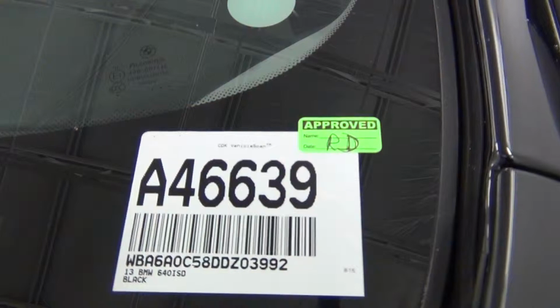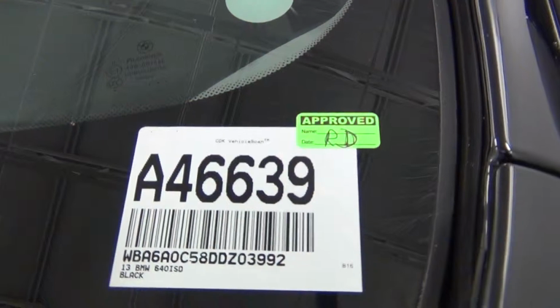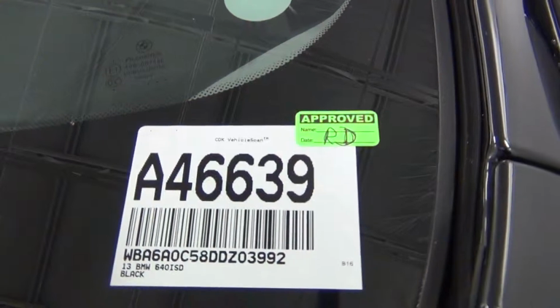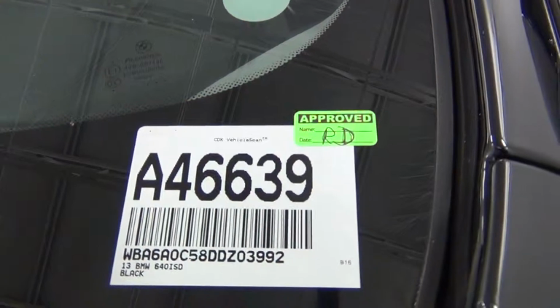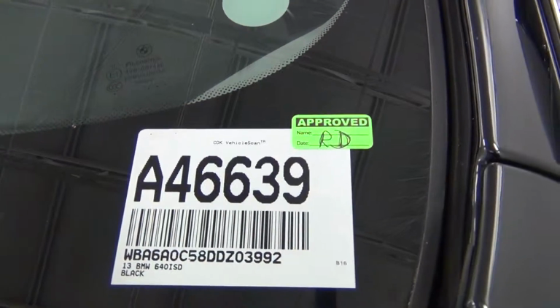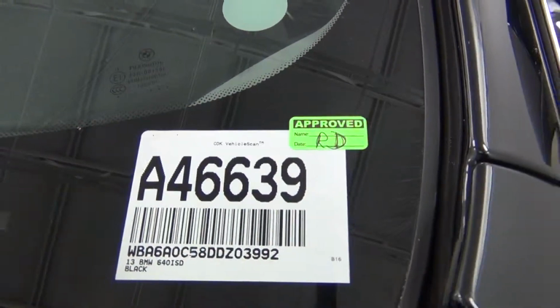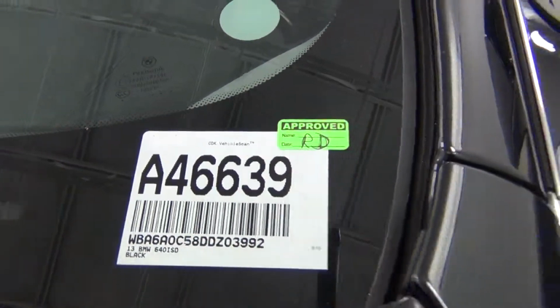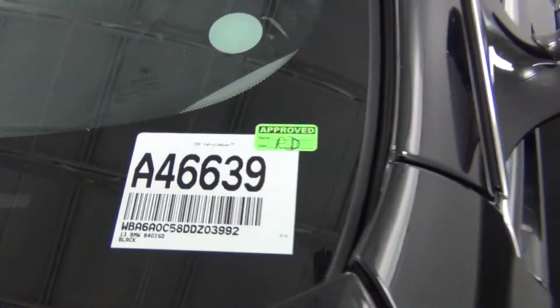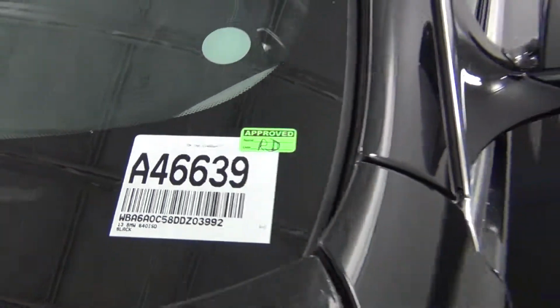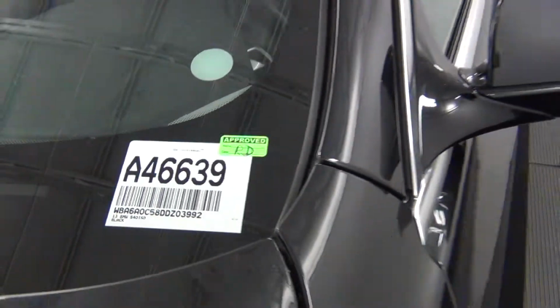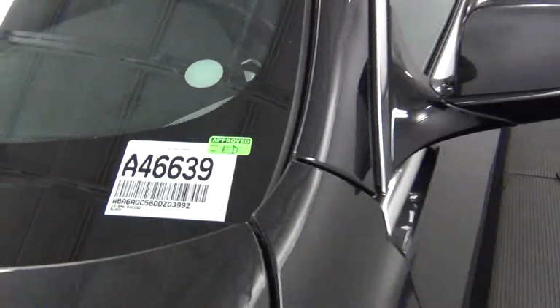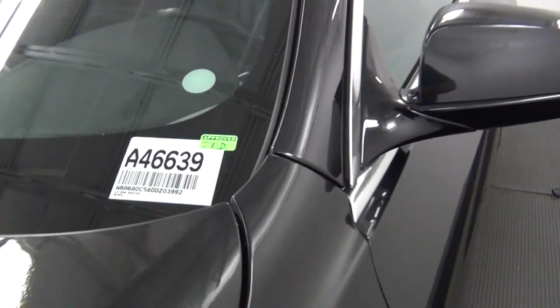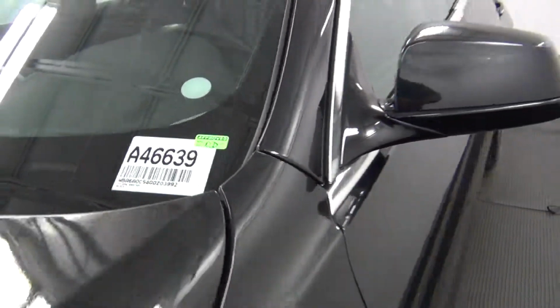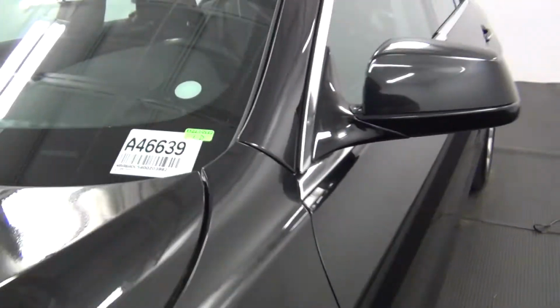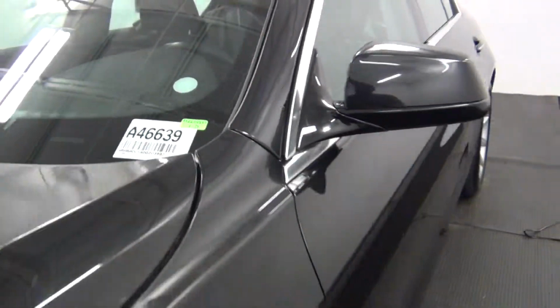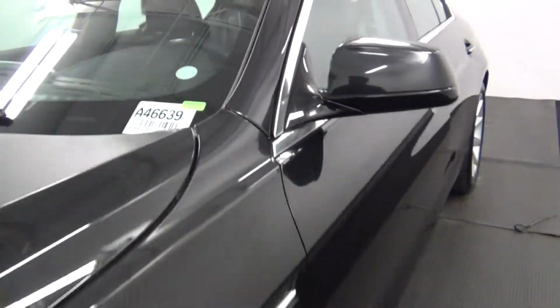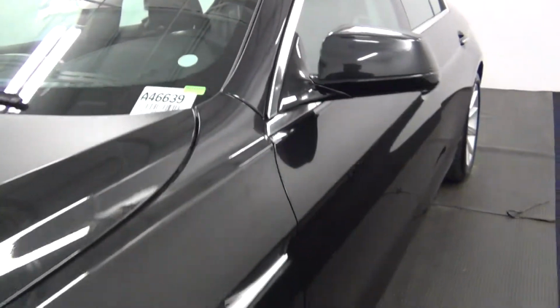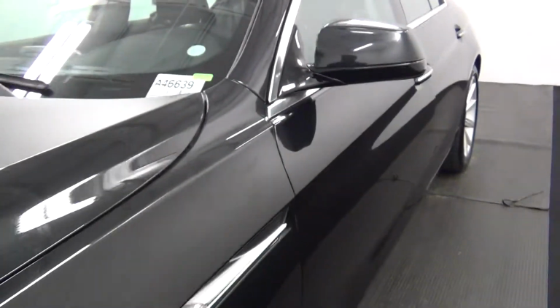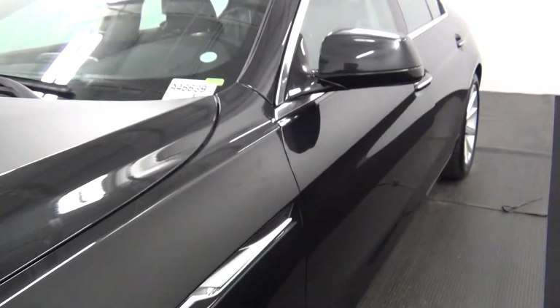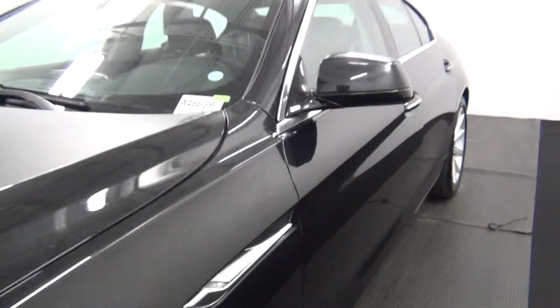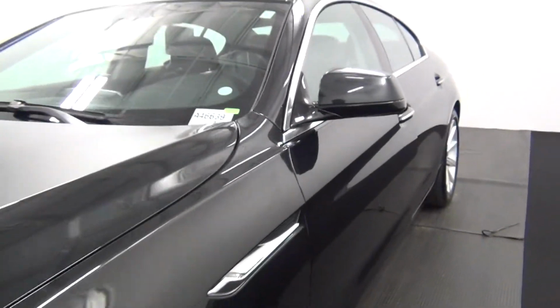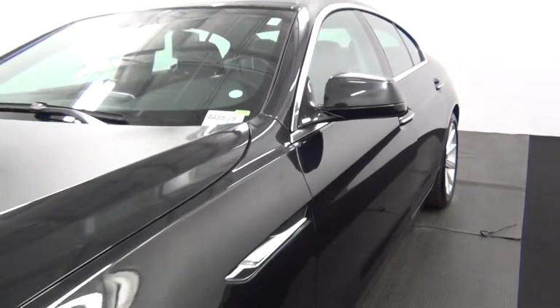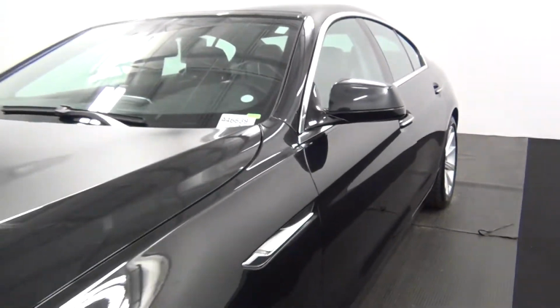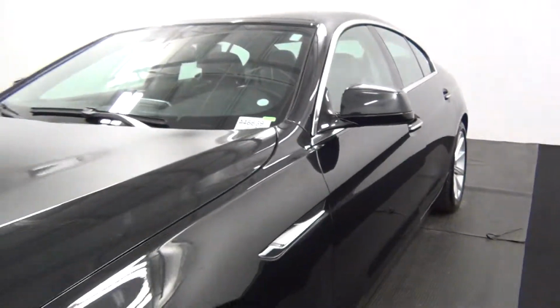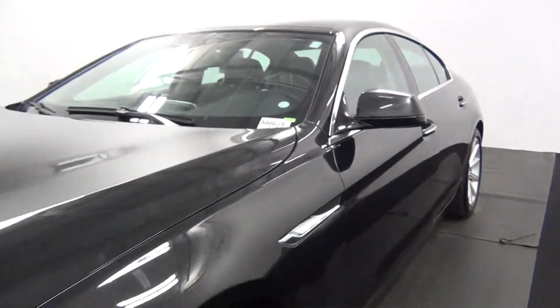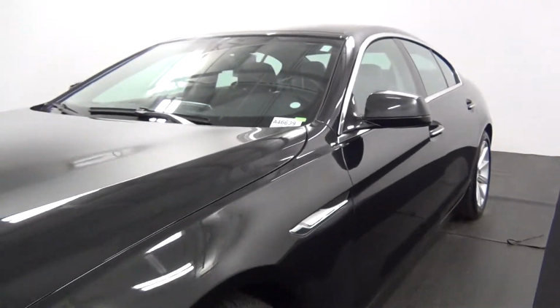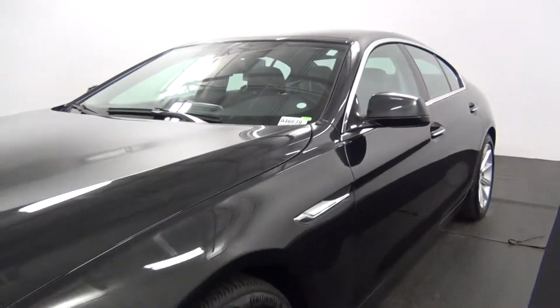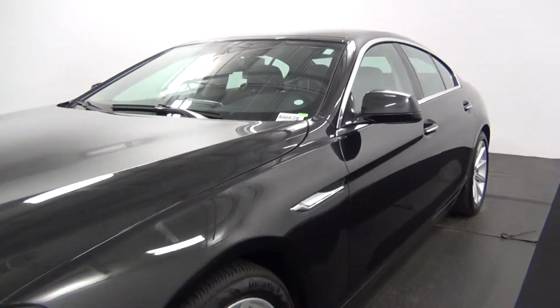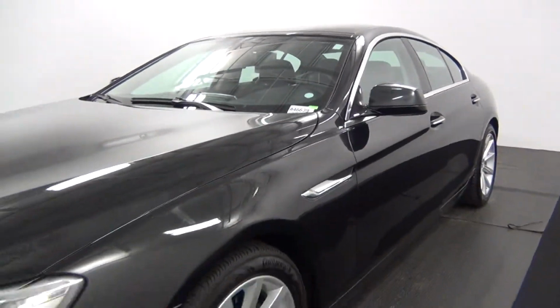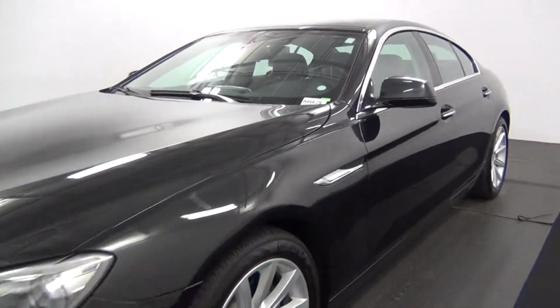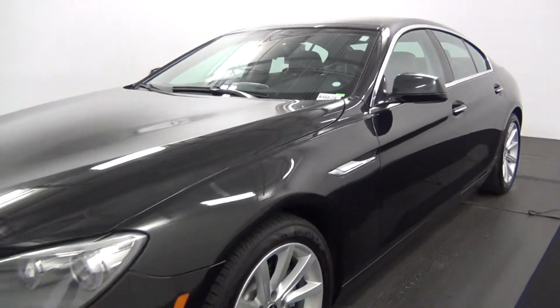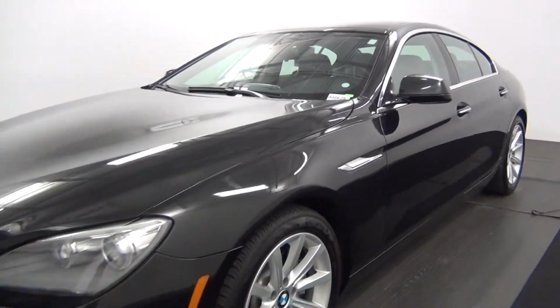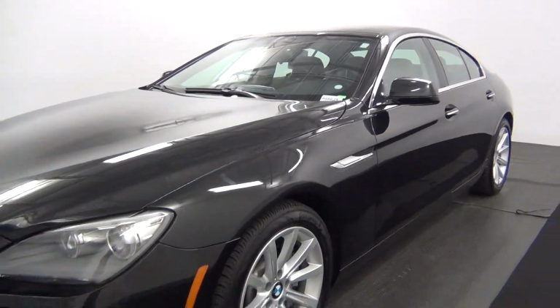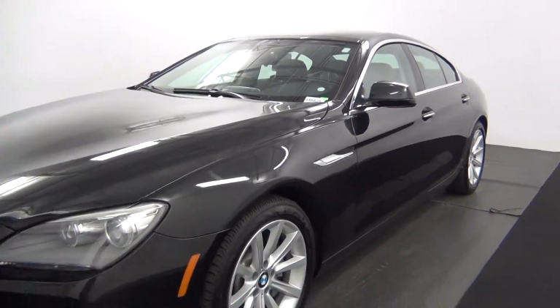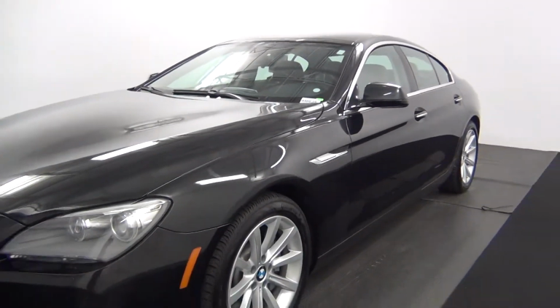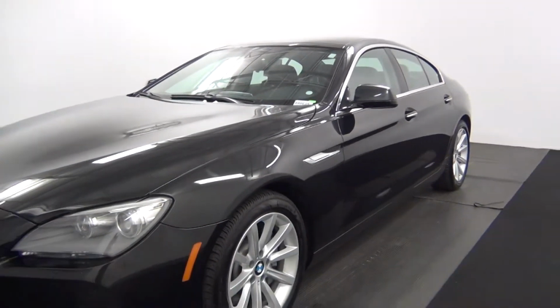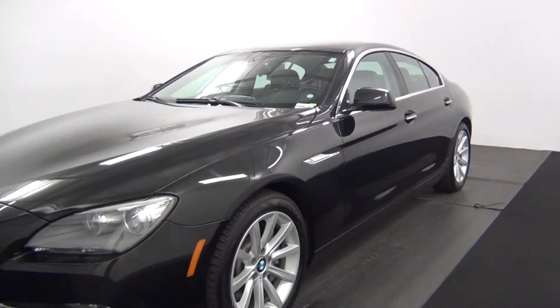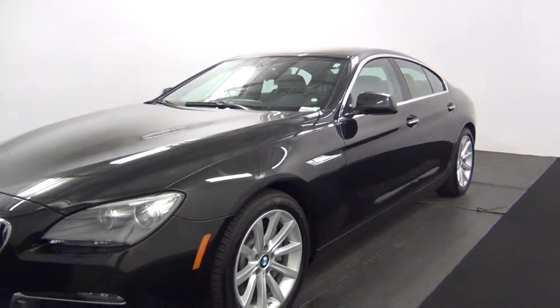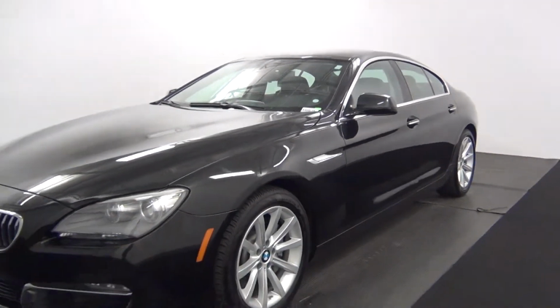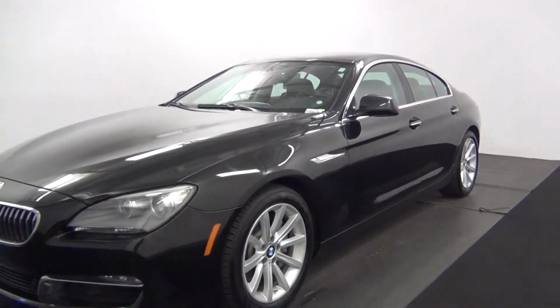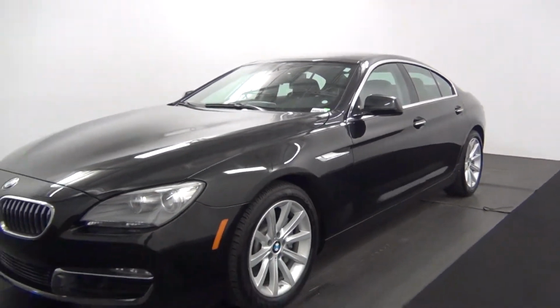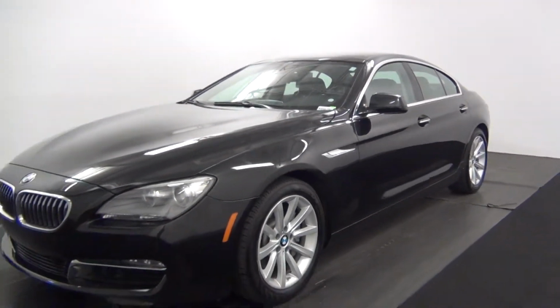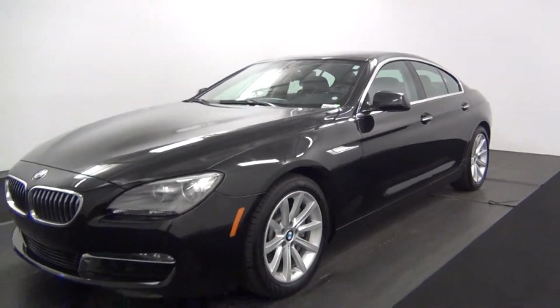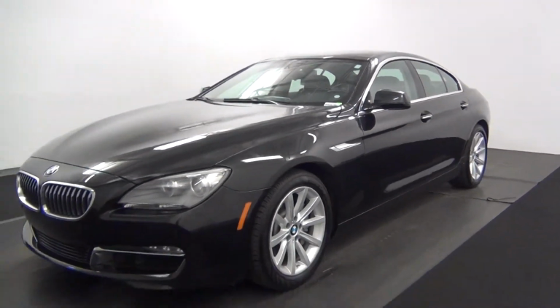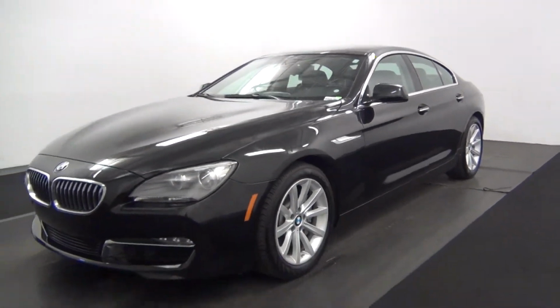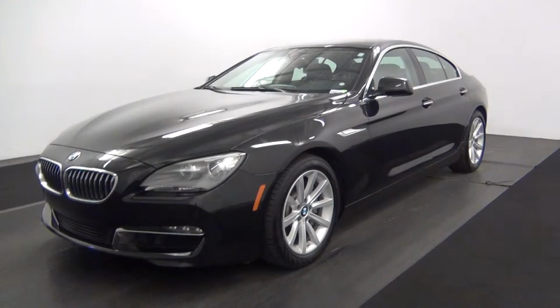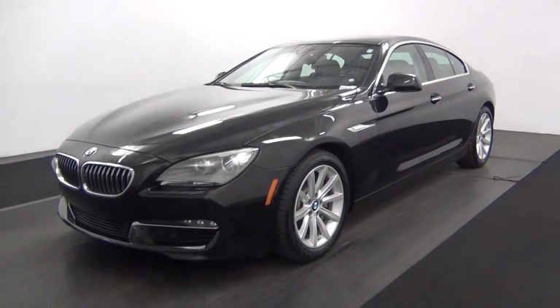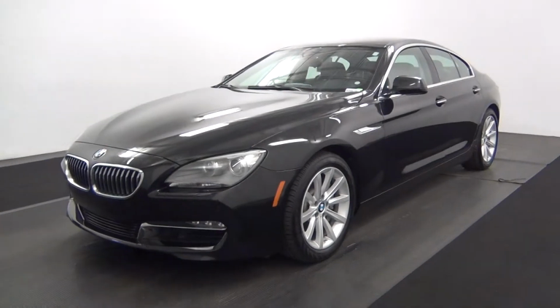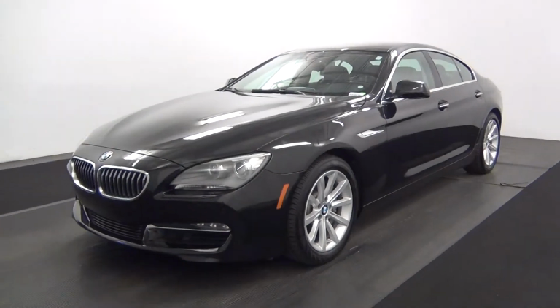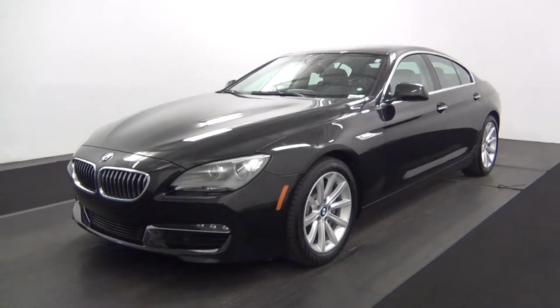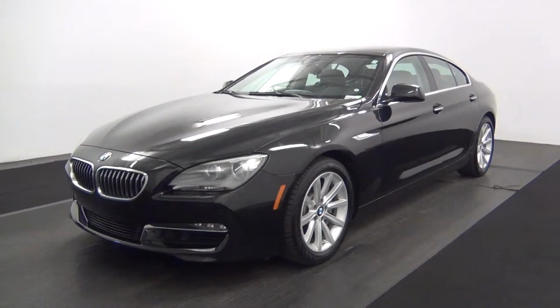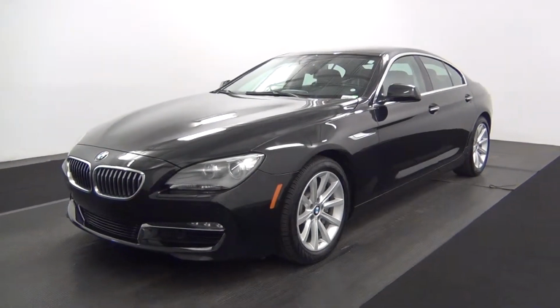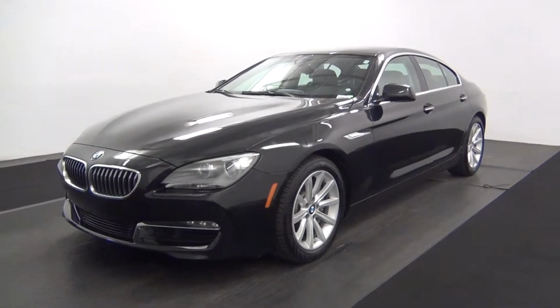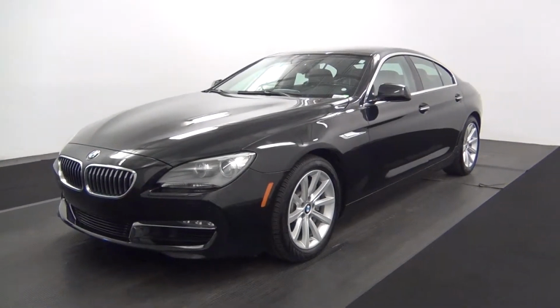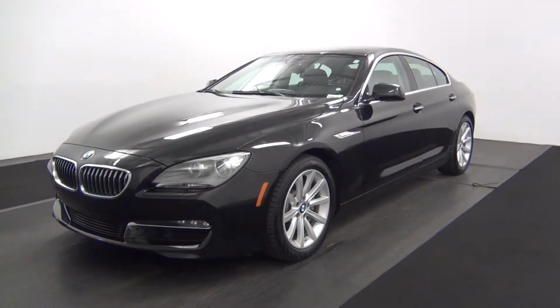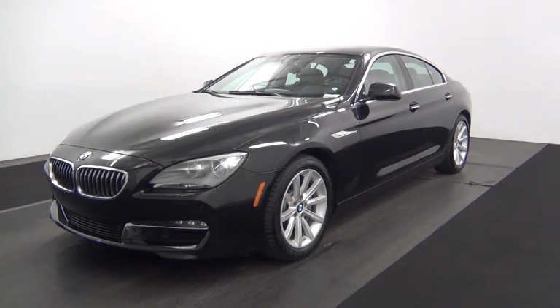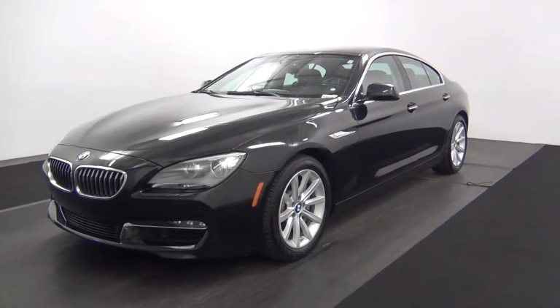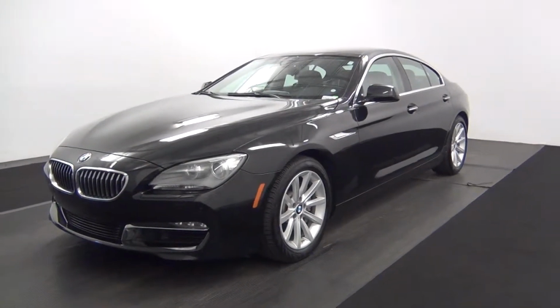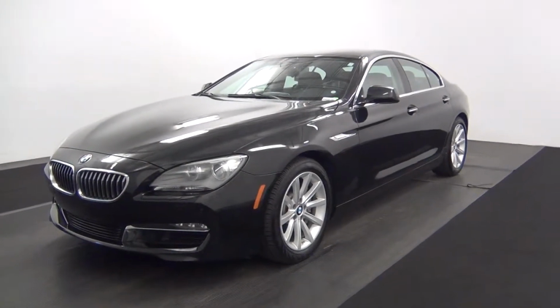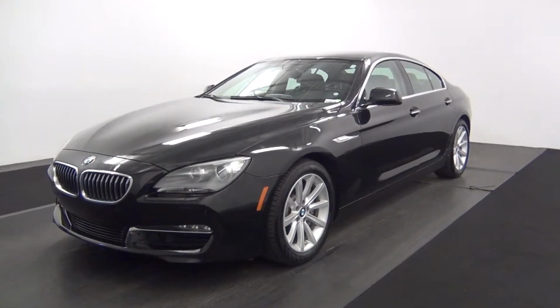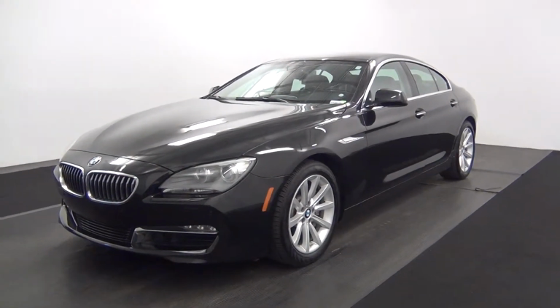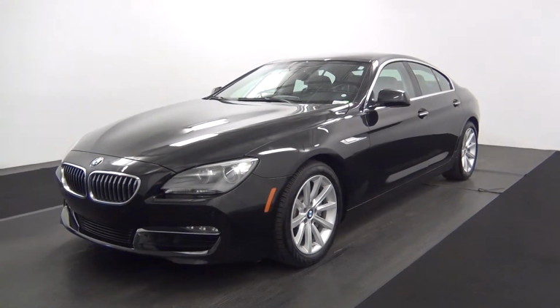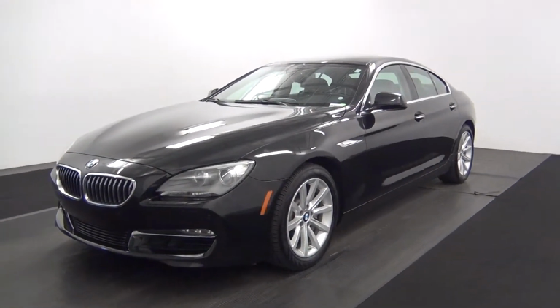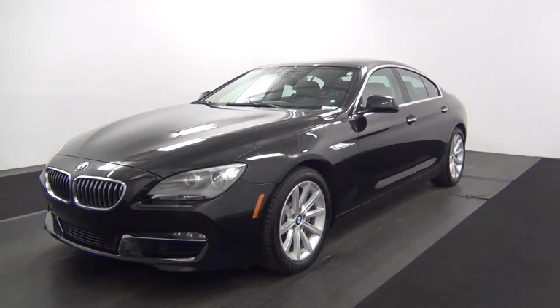Hello, today will be a walk around the 2013 BMW 640i, stock number 846-639.